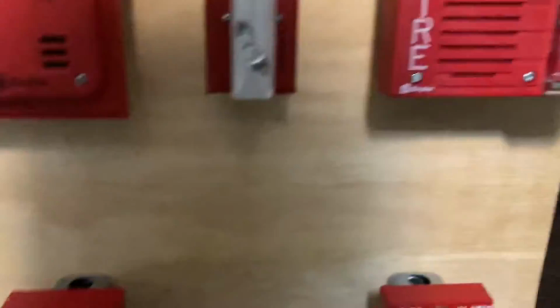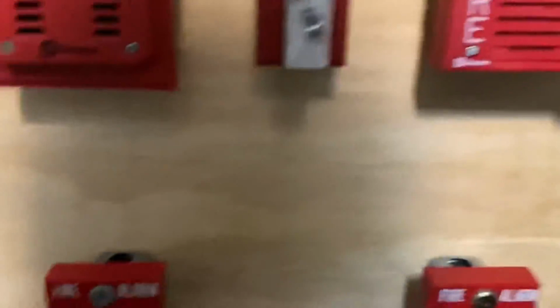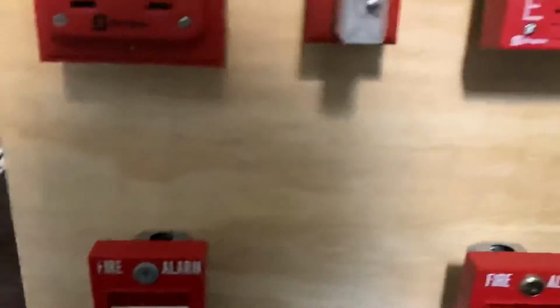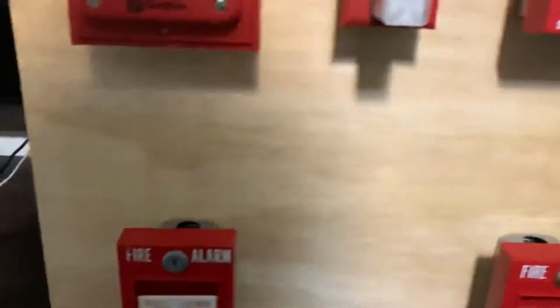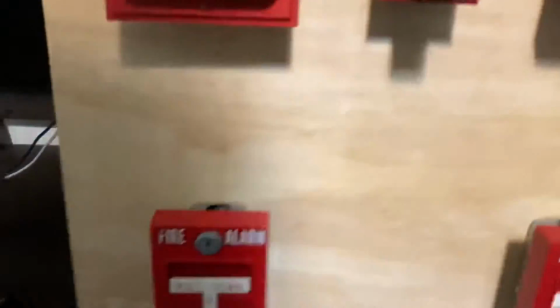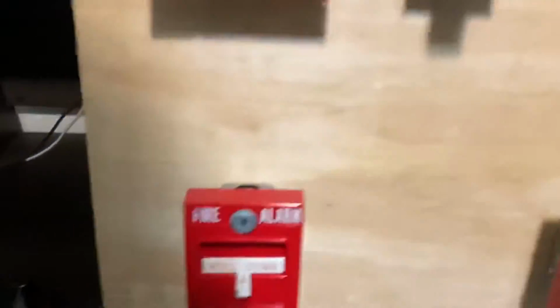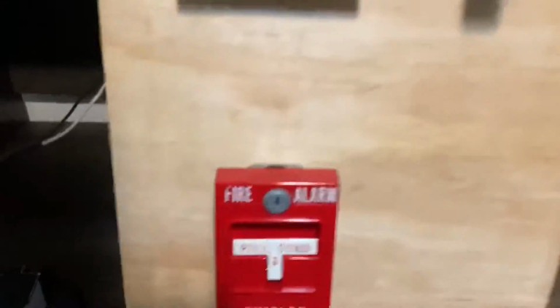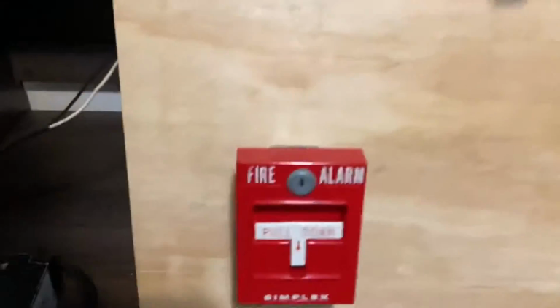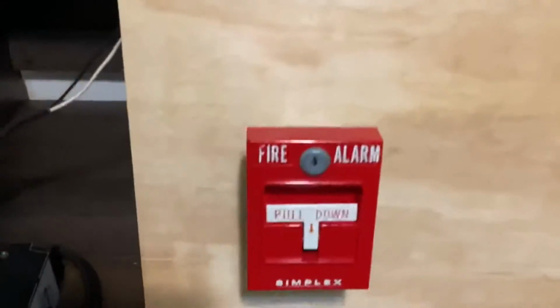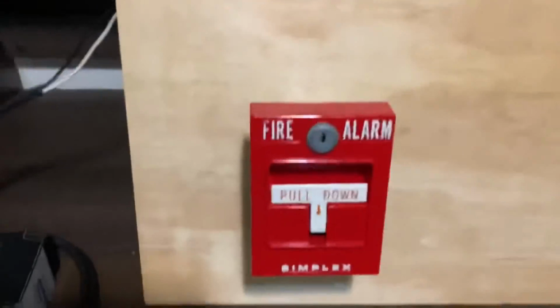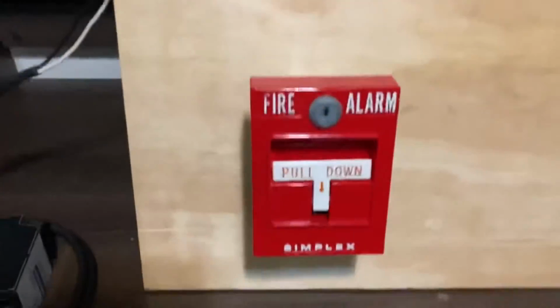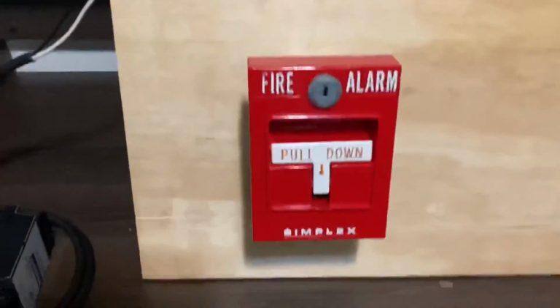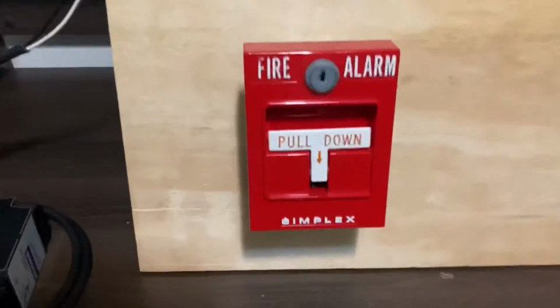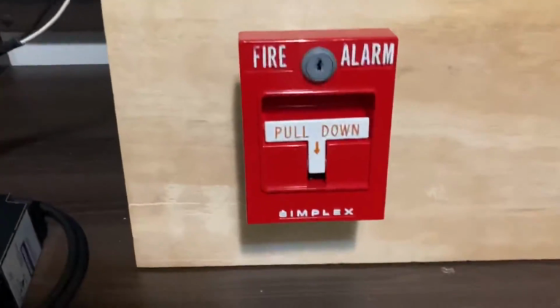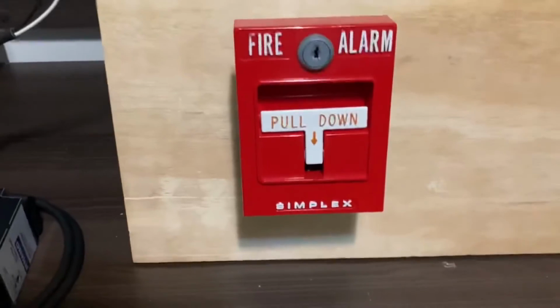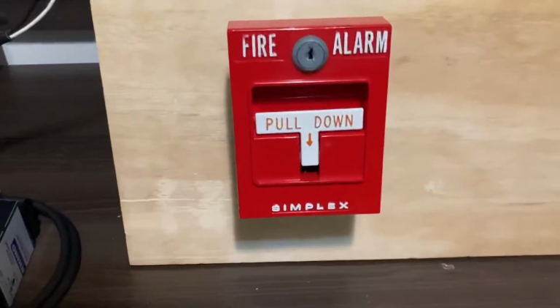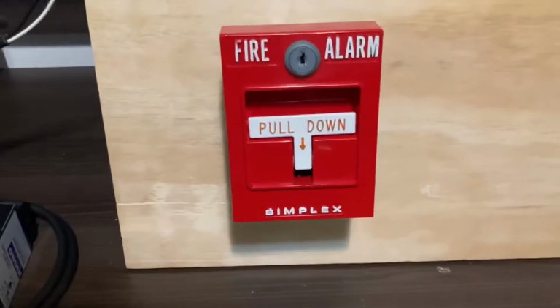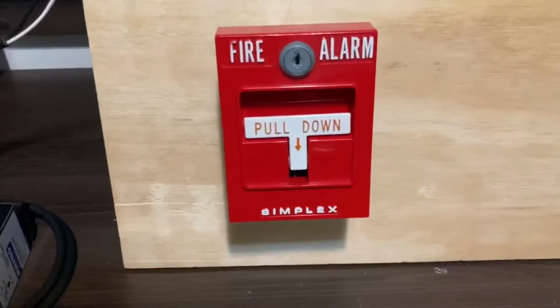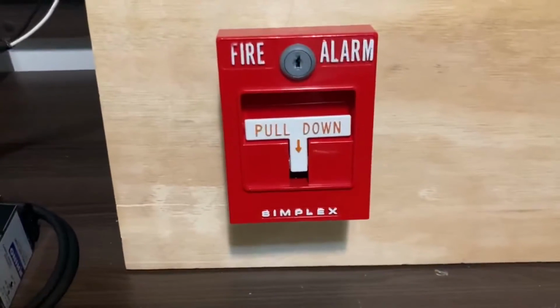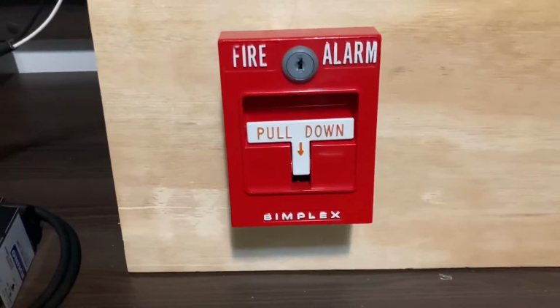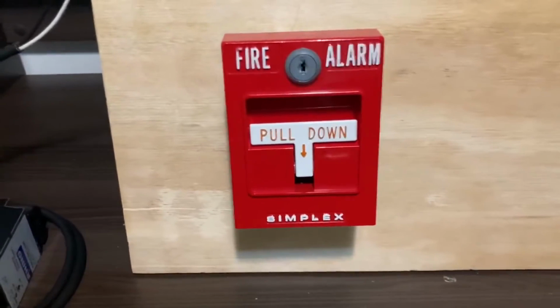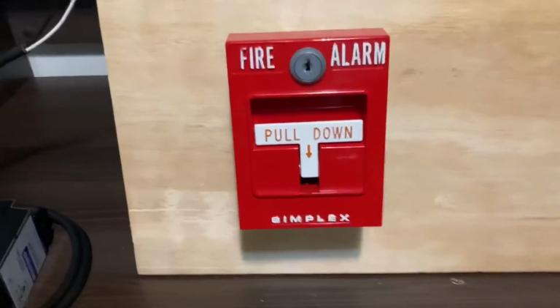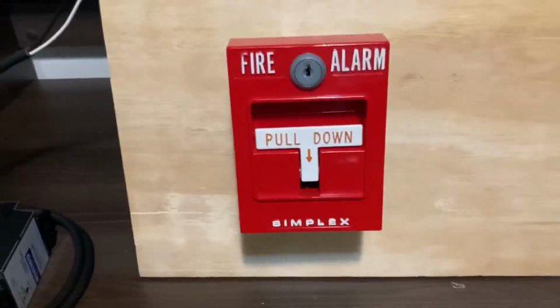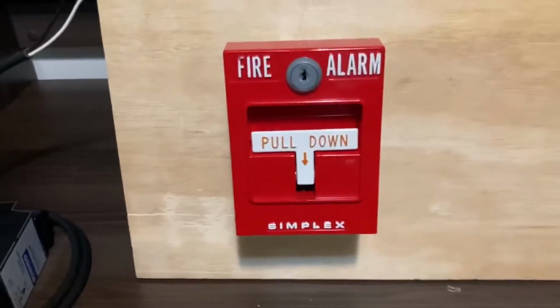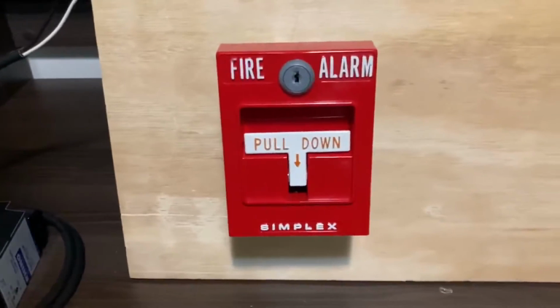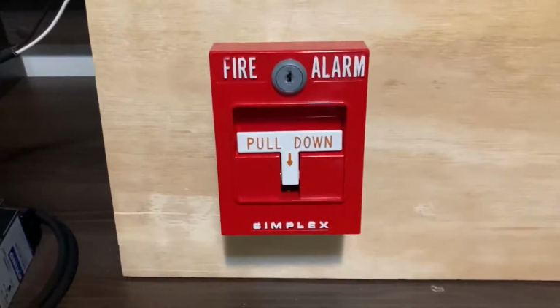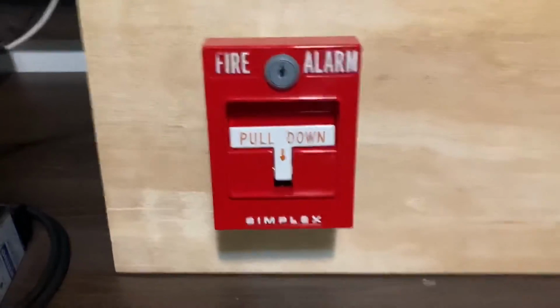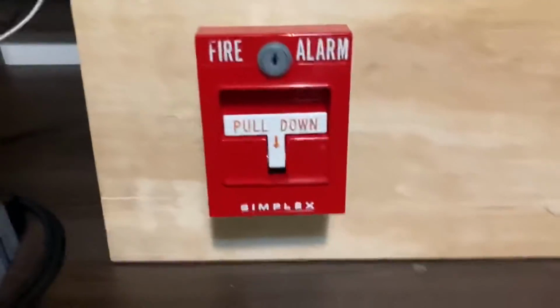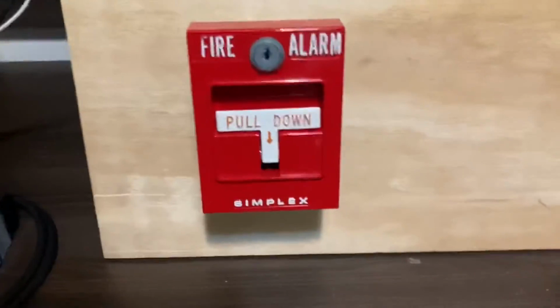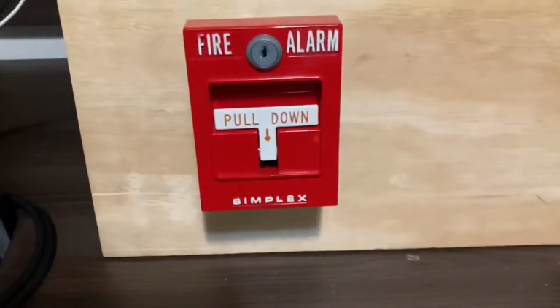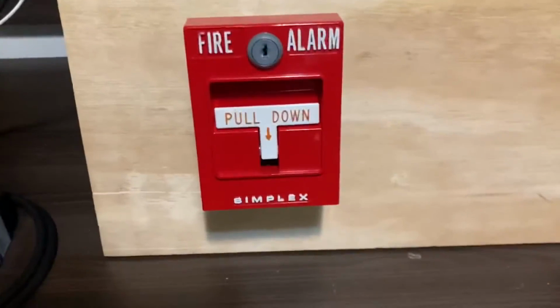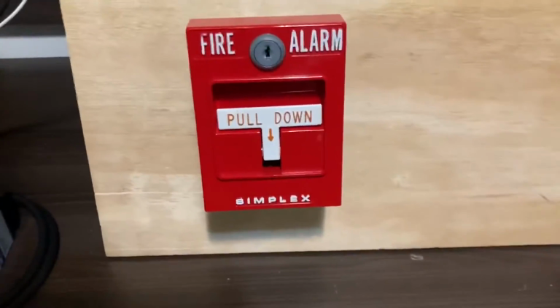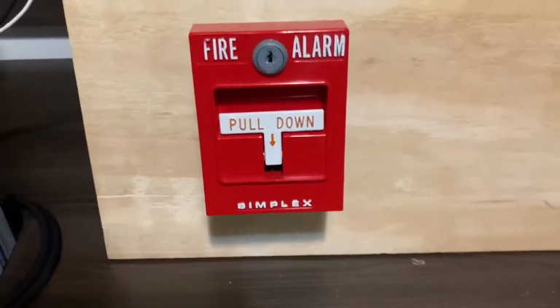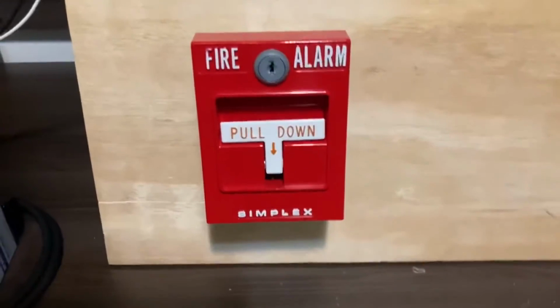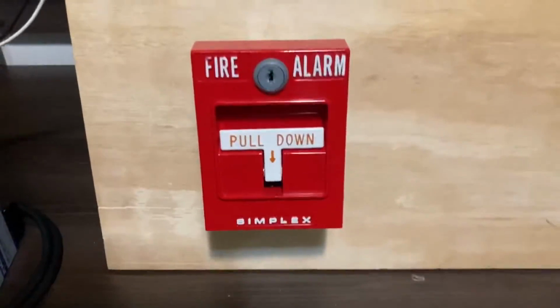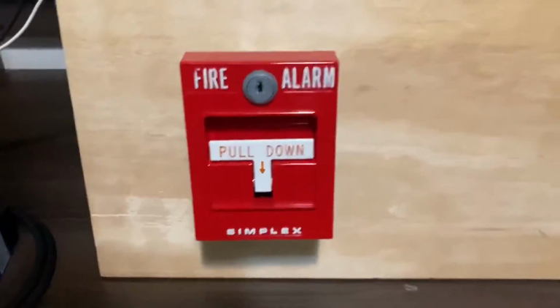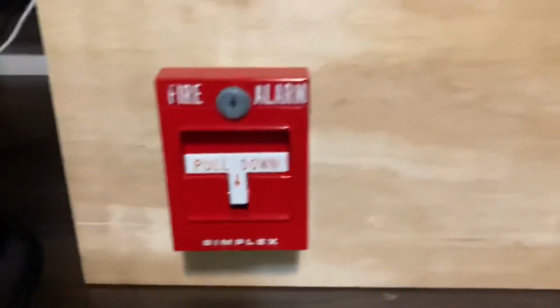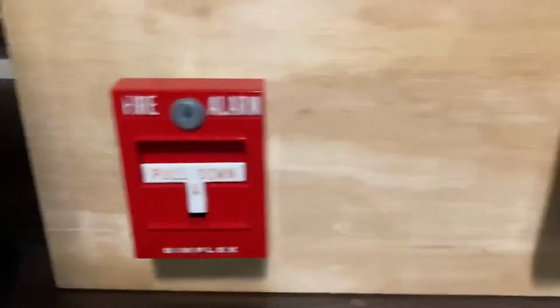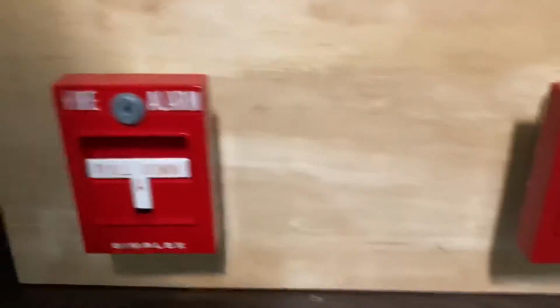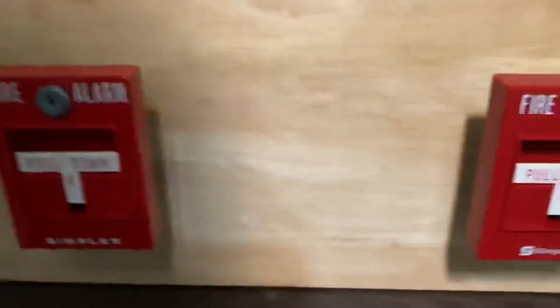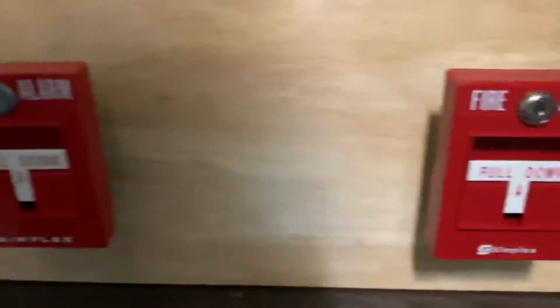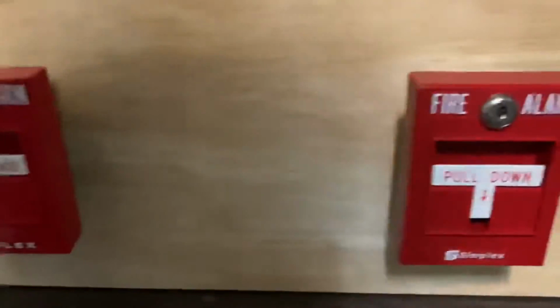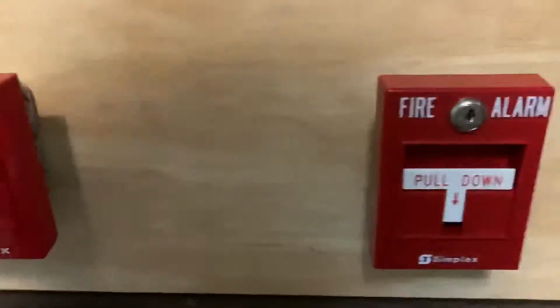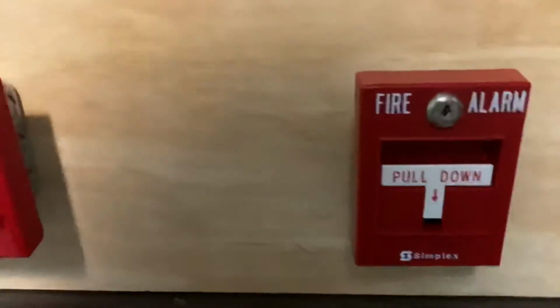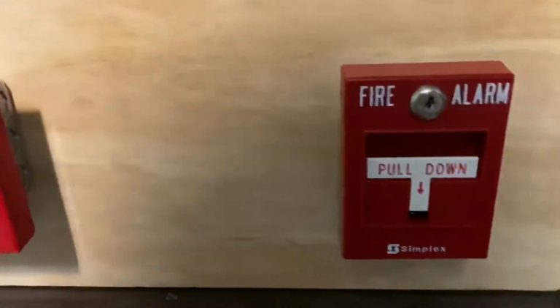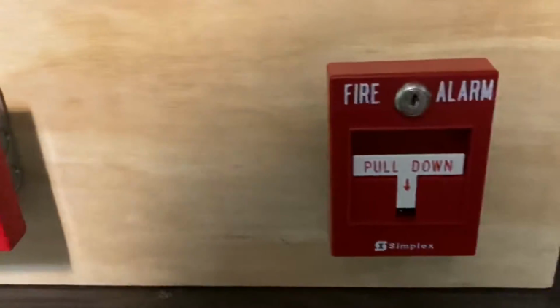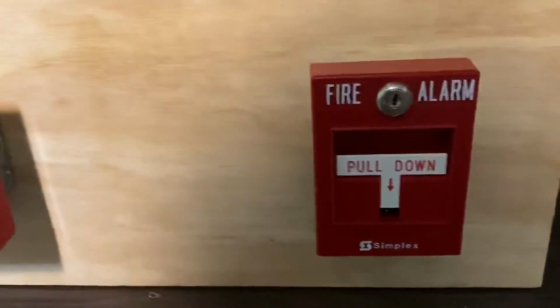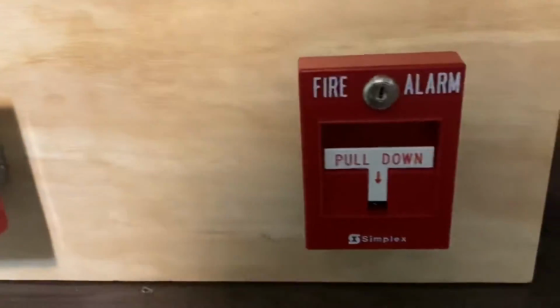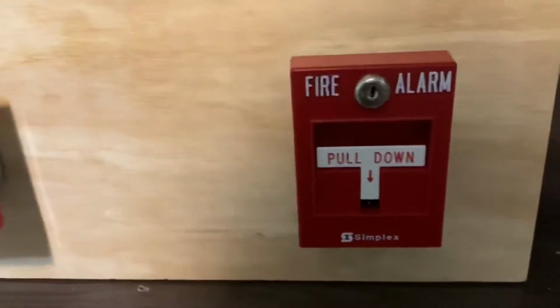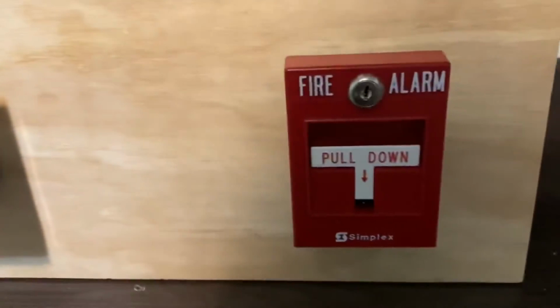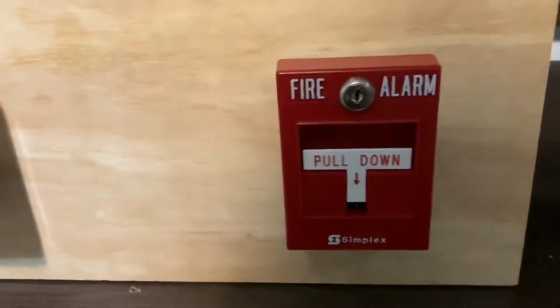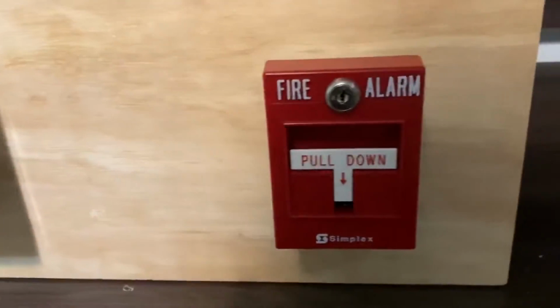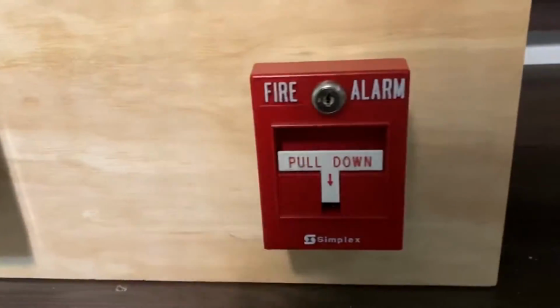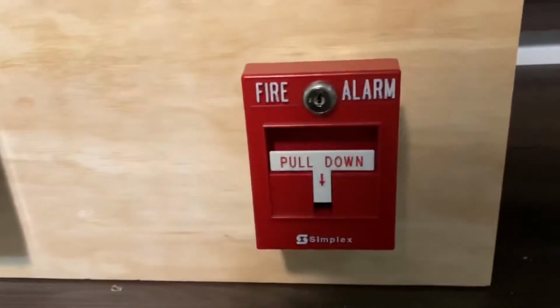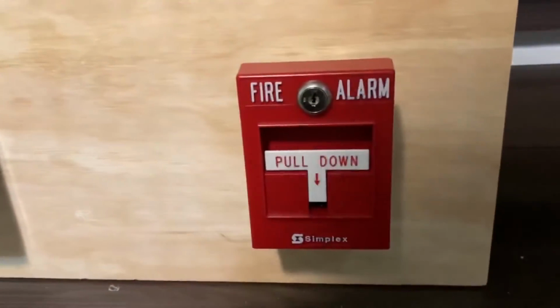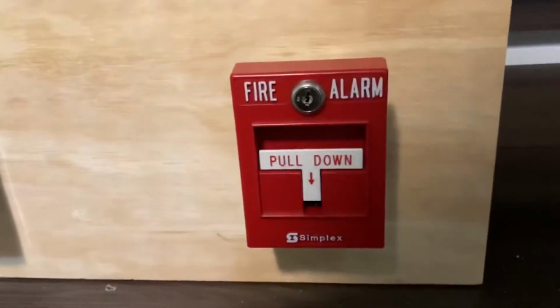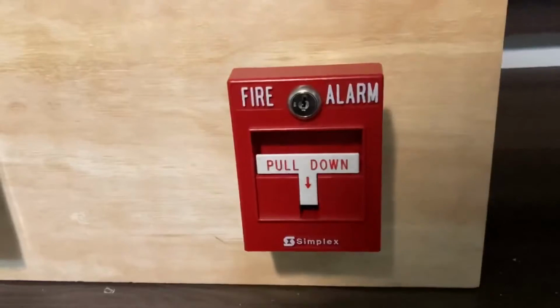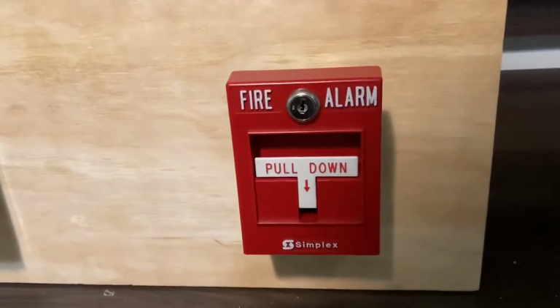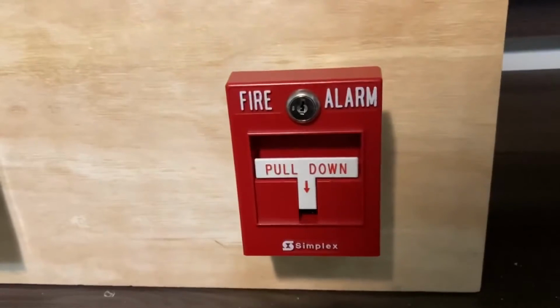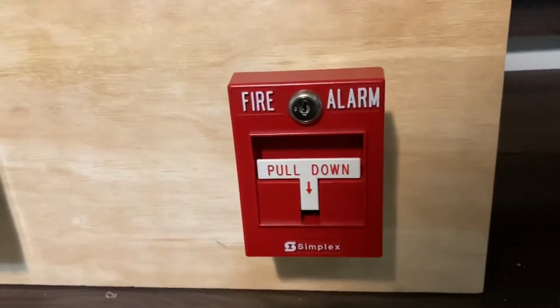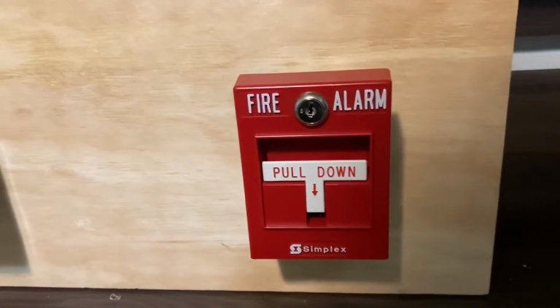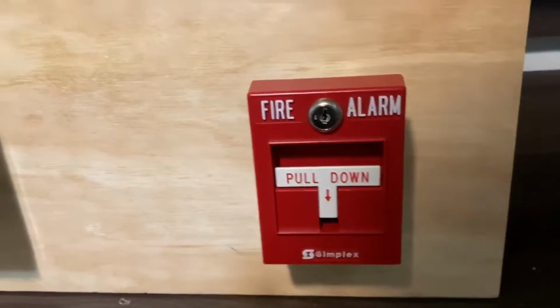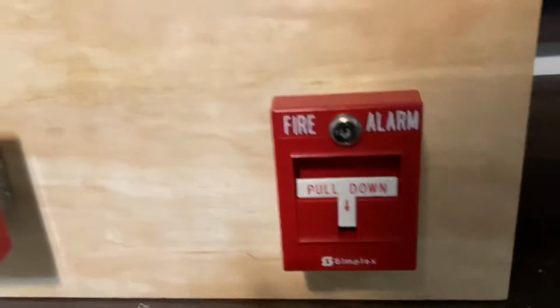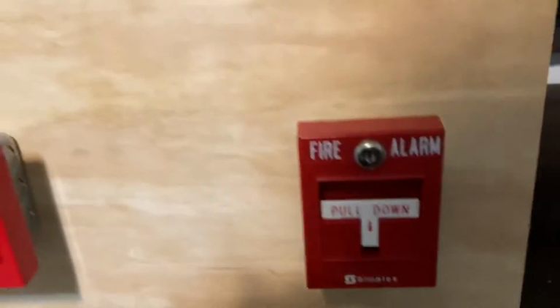And for the pull stations, I have a Simplex 4251-20 and a Simplex 2099-9754.